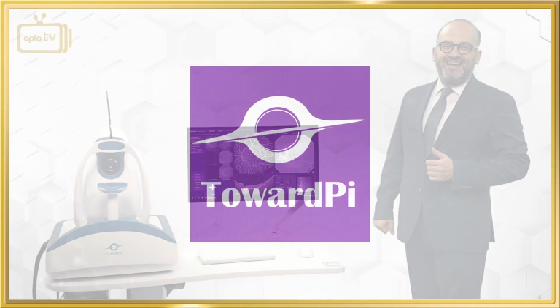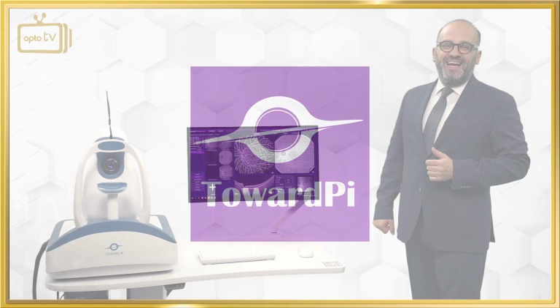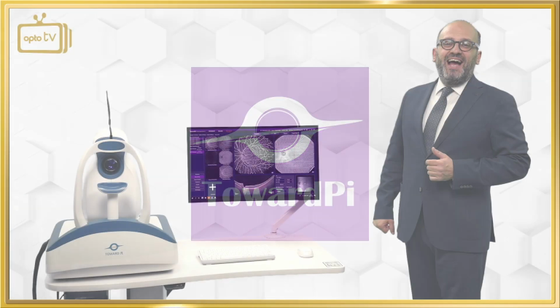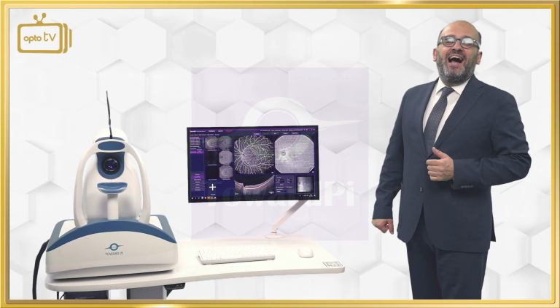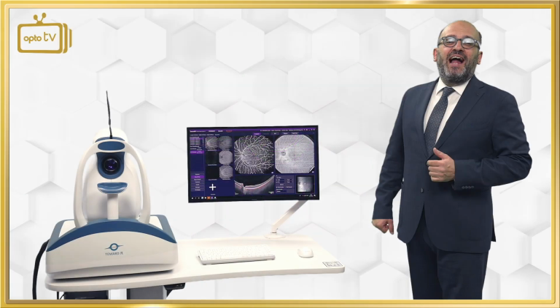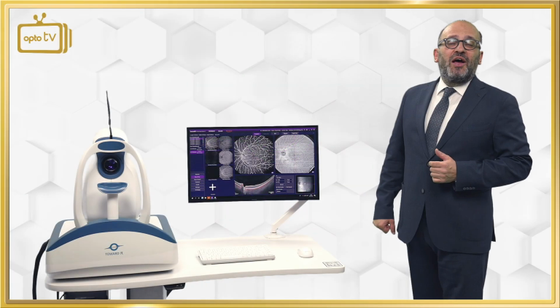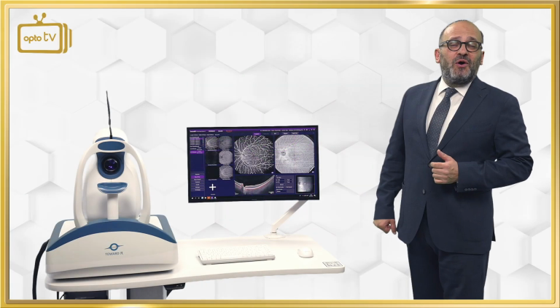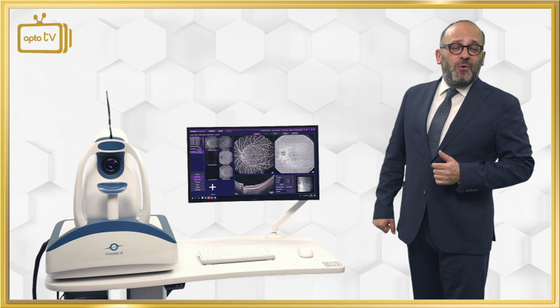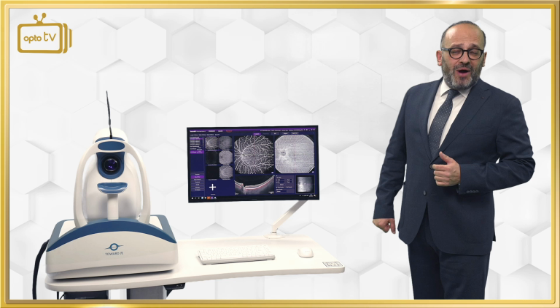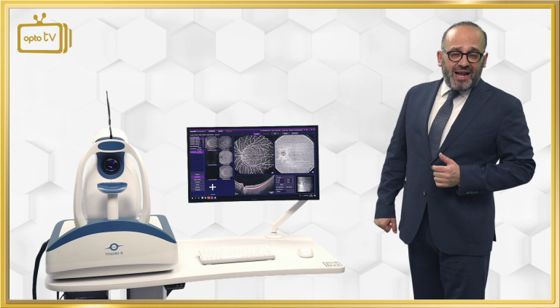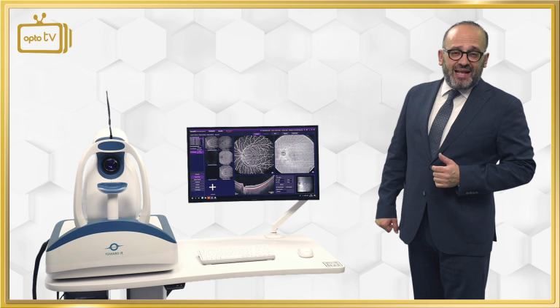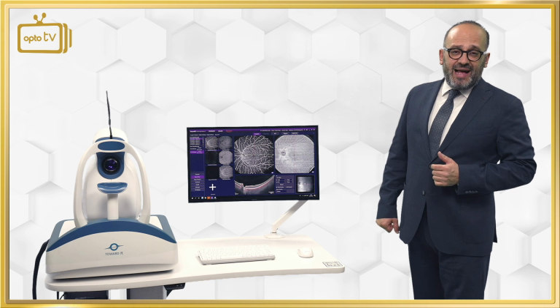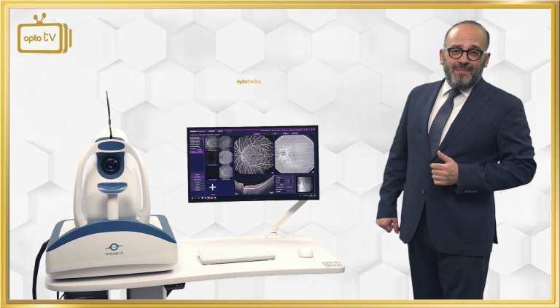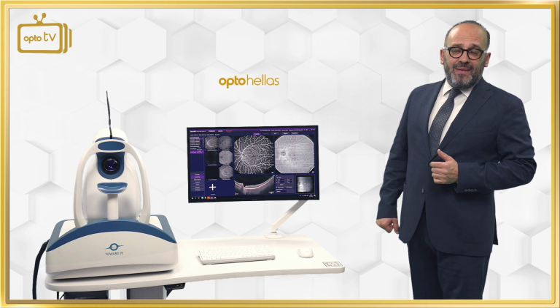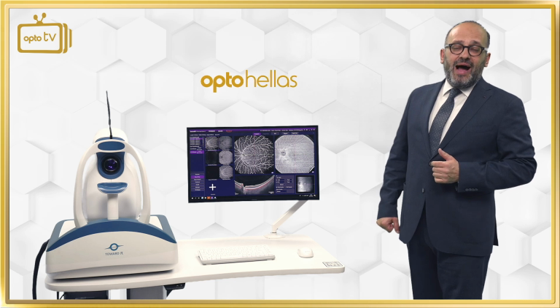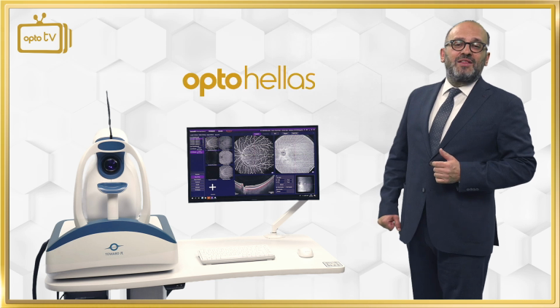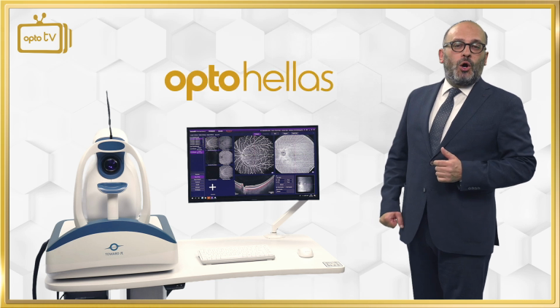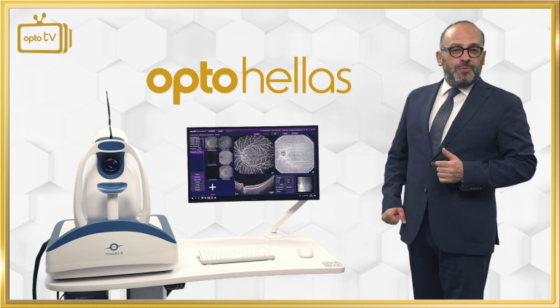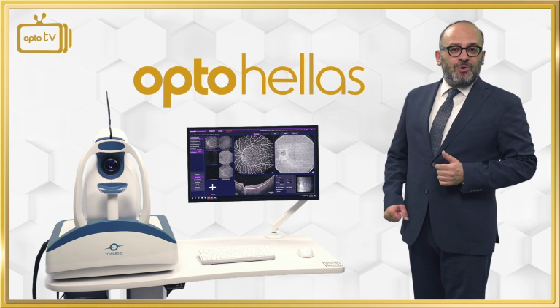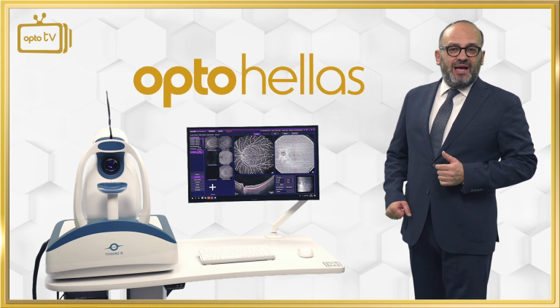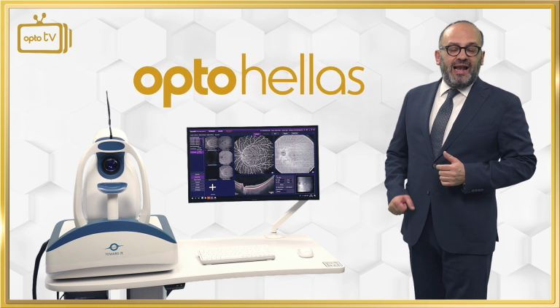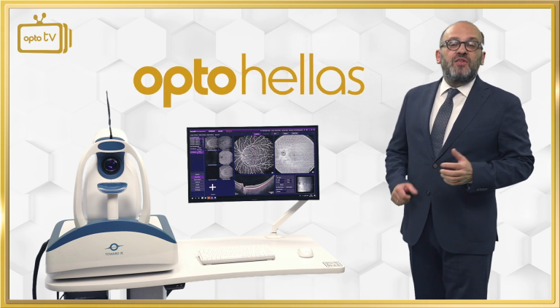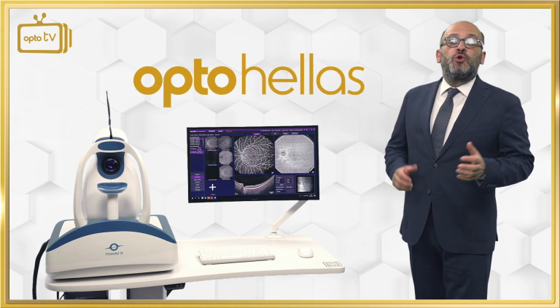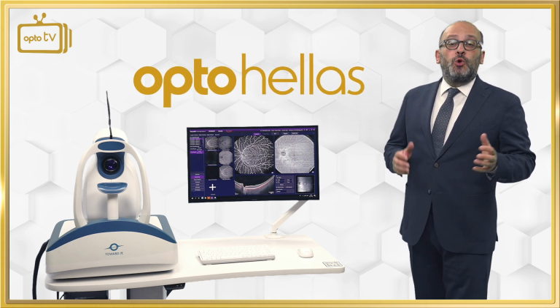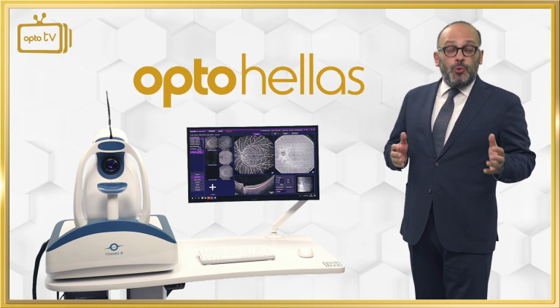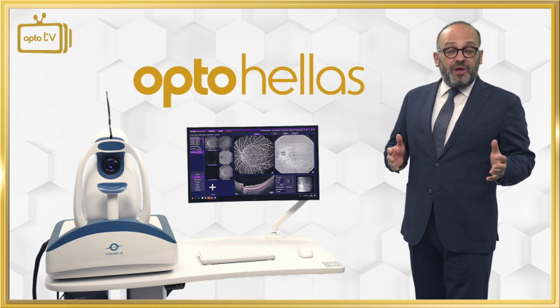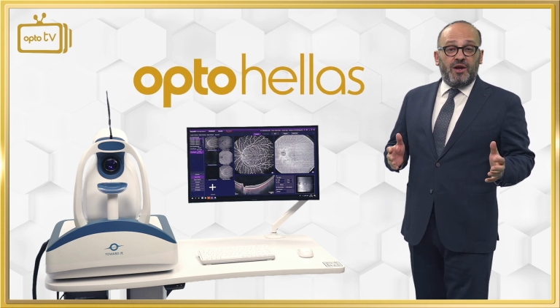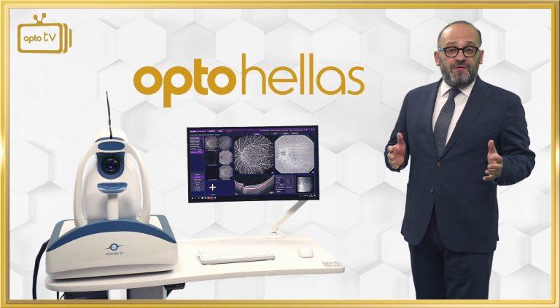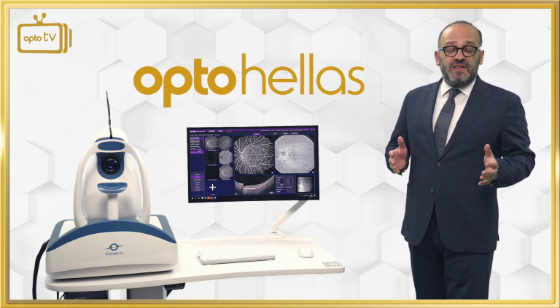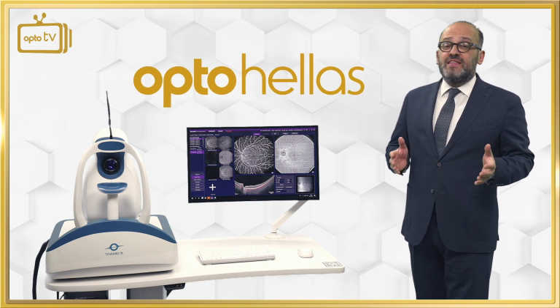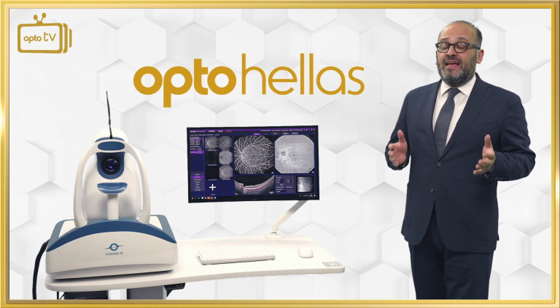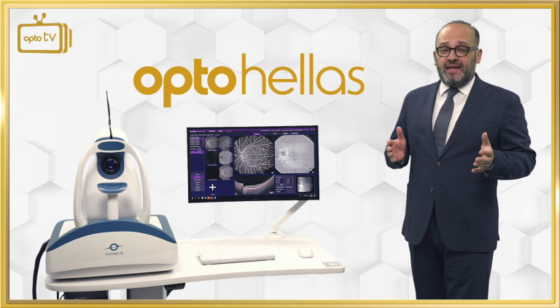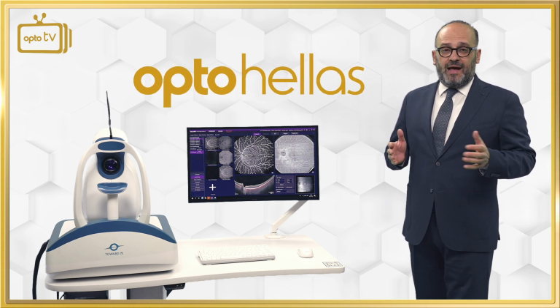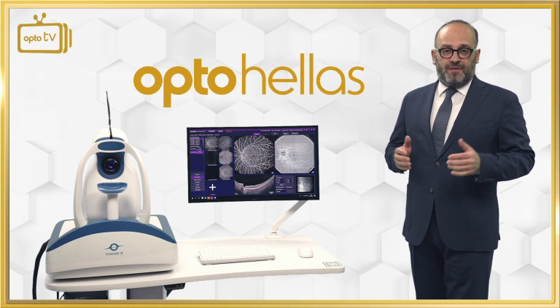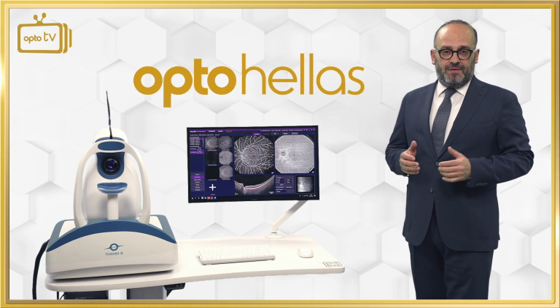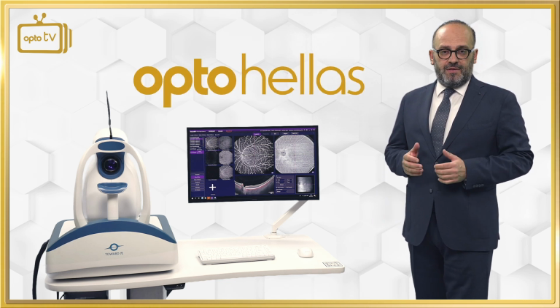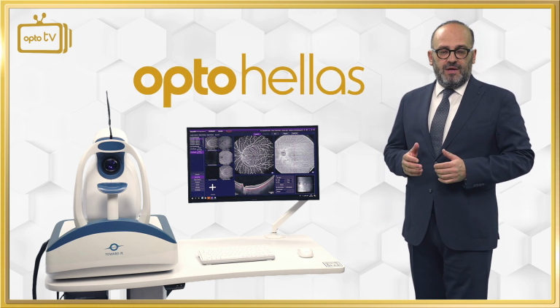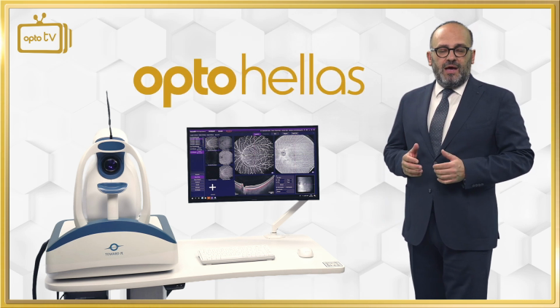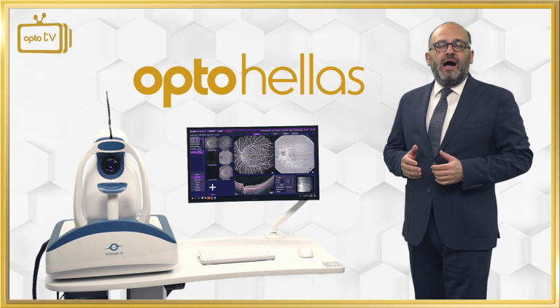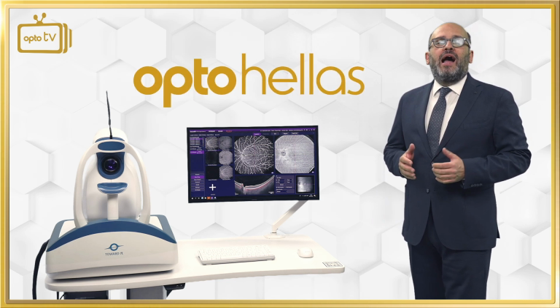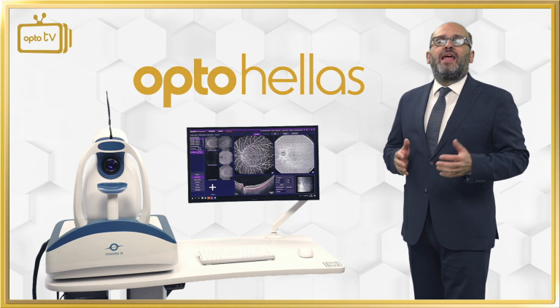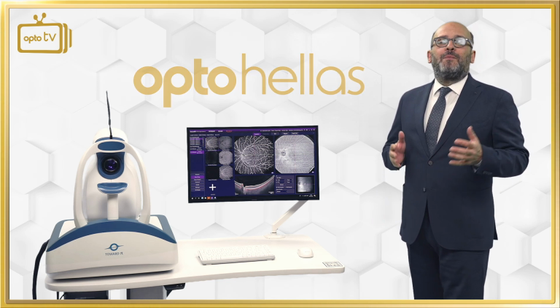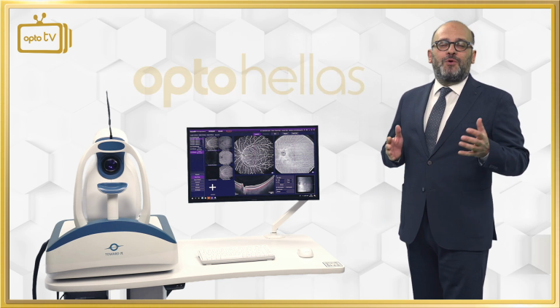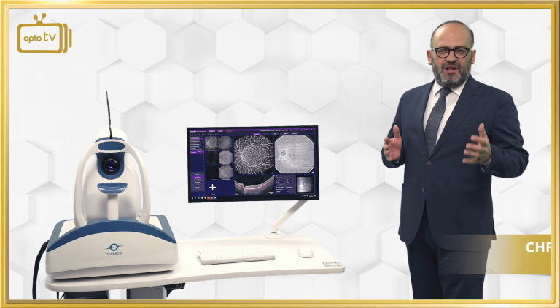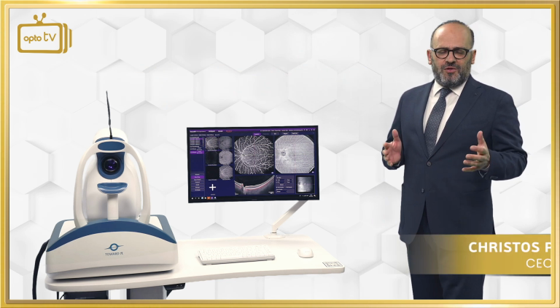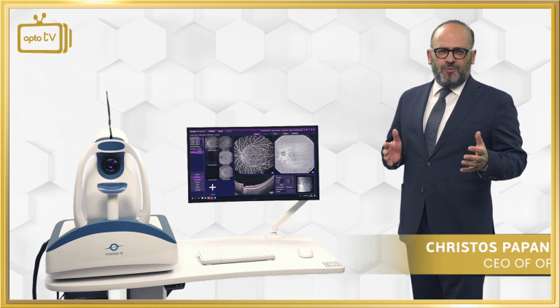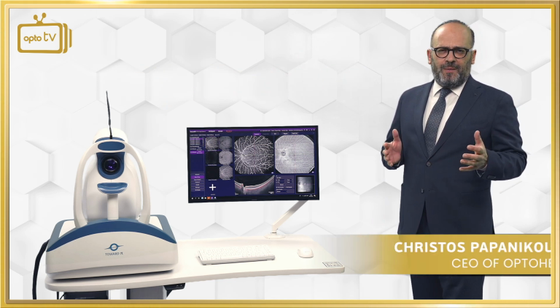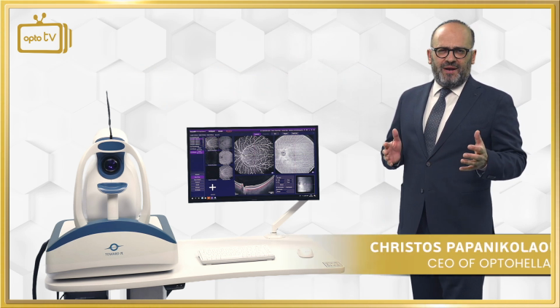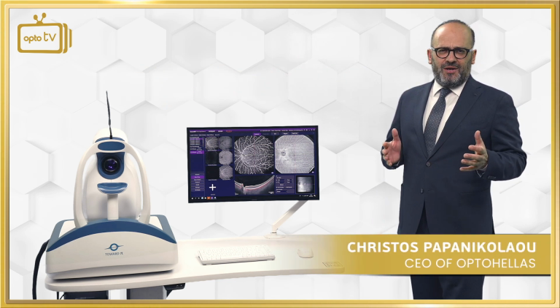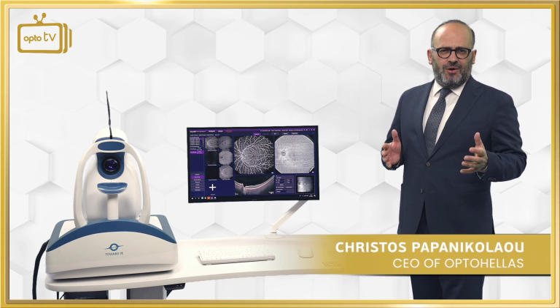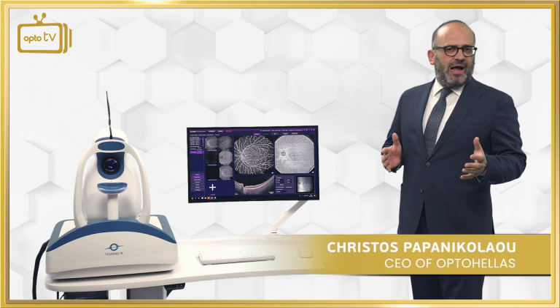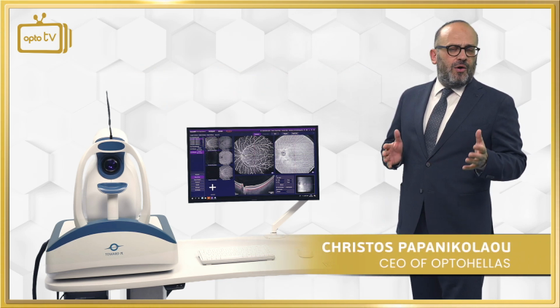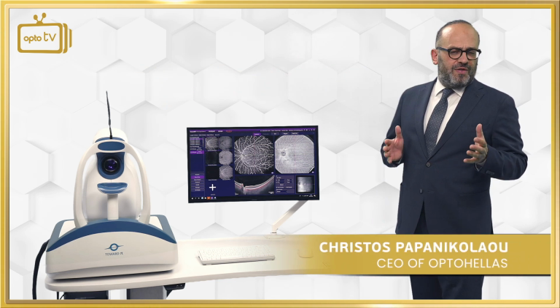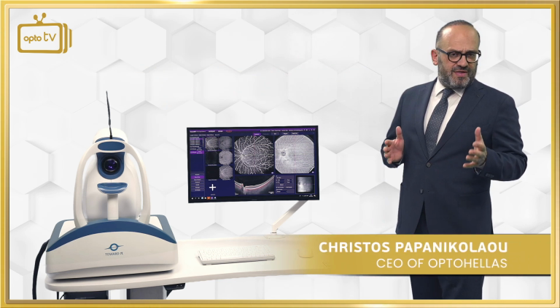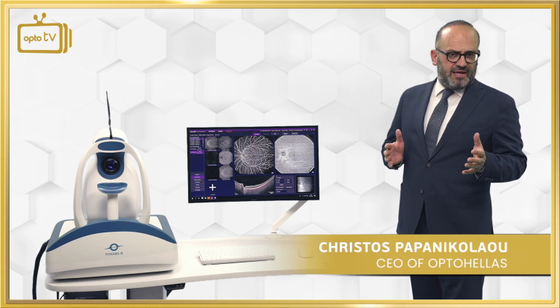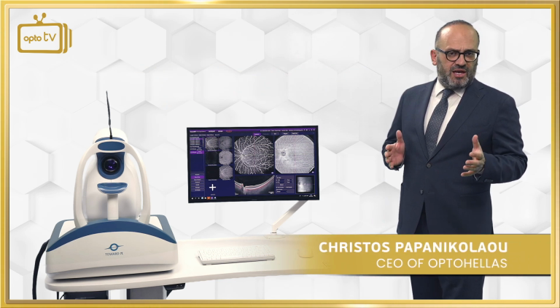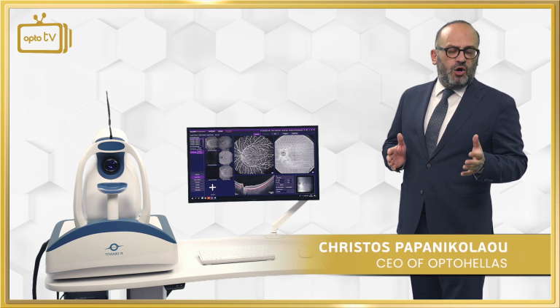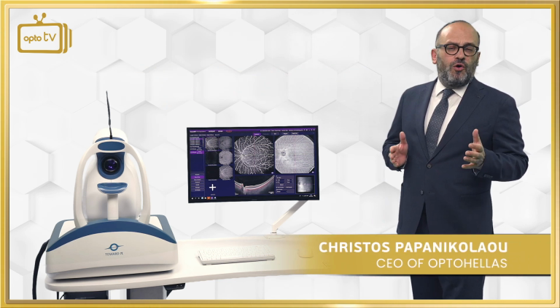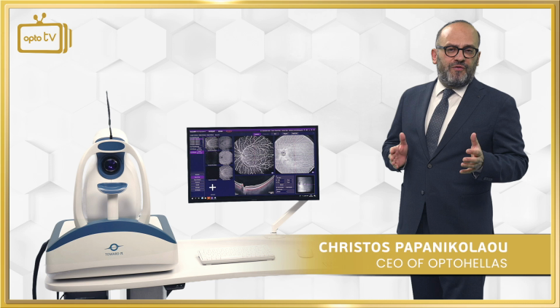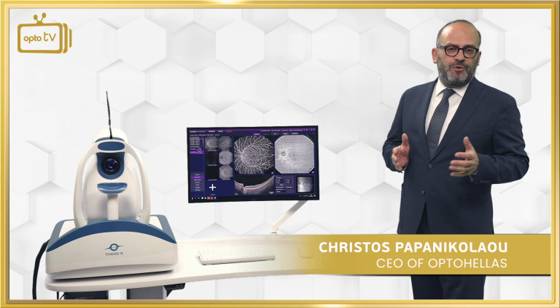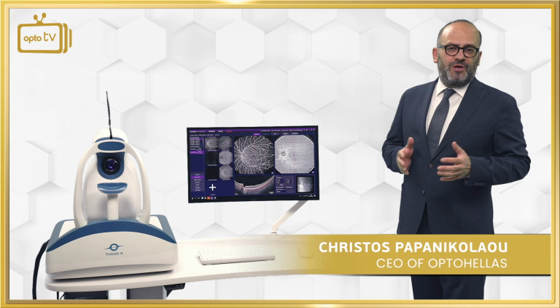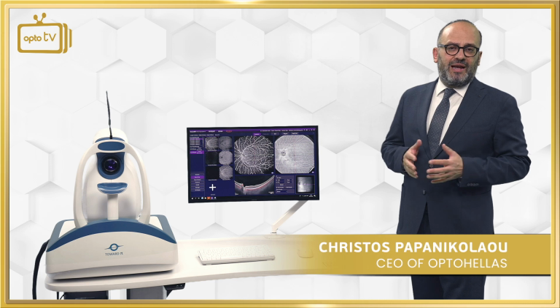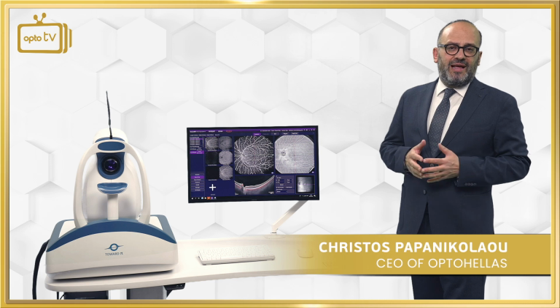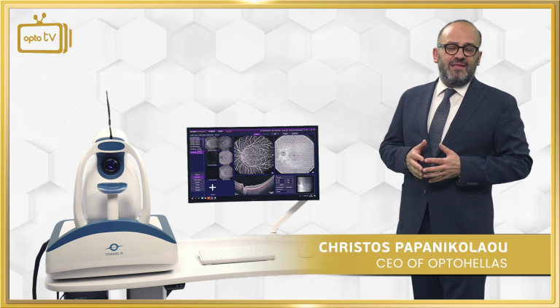Hello, welcome to OptoHellas European offices in Athens. I am Christos Papanikolaou, the CEO of OptoHellas.